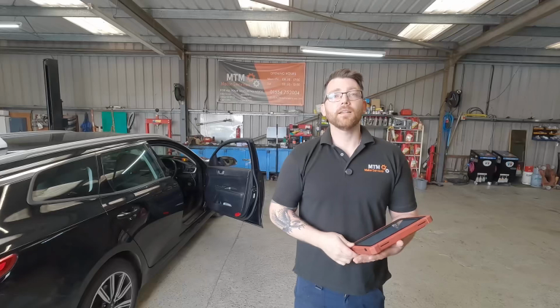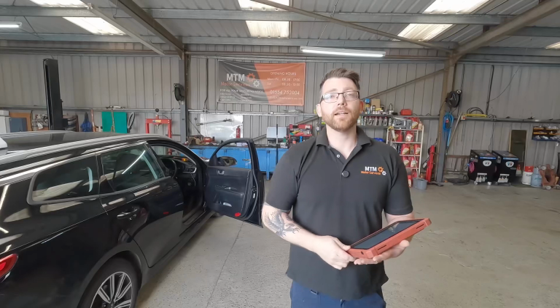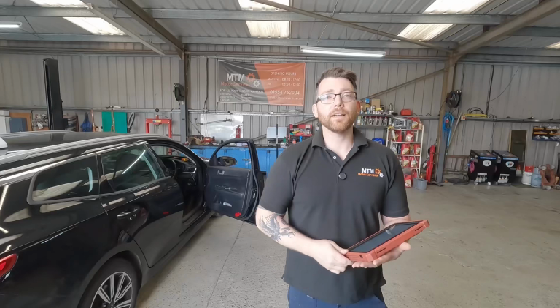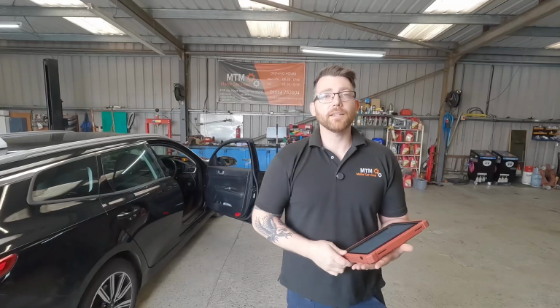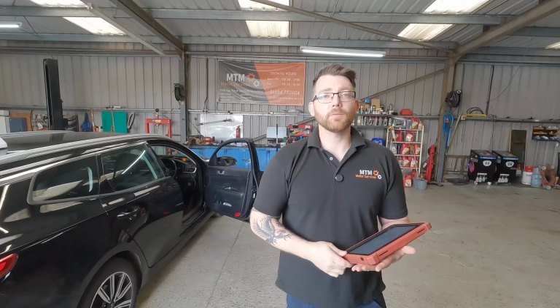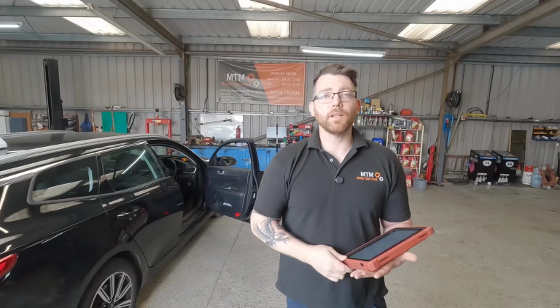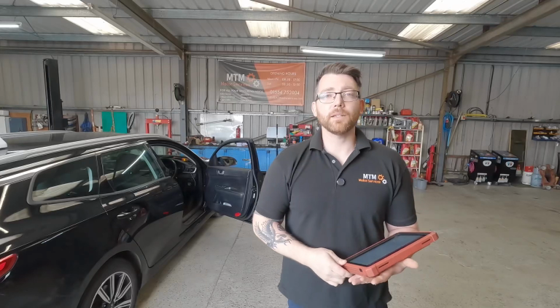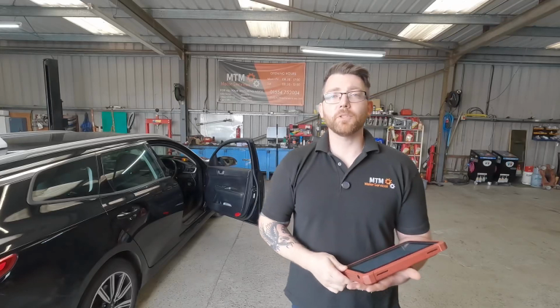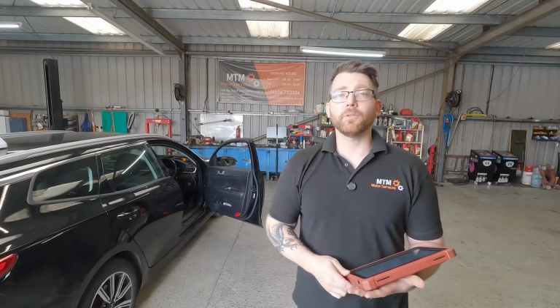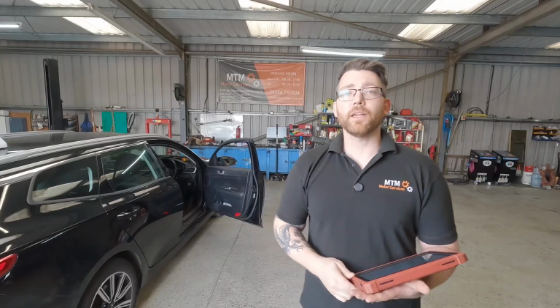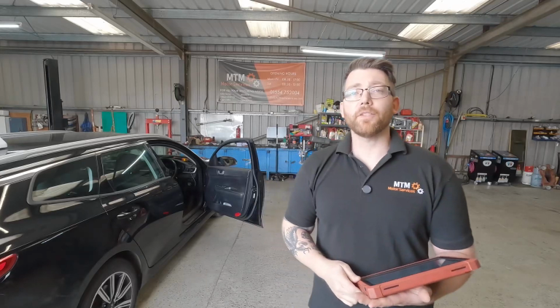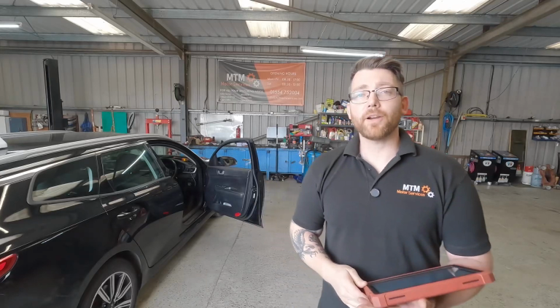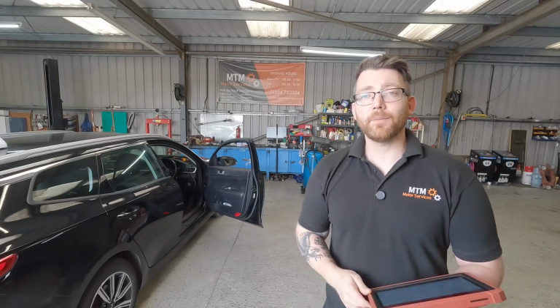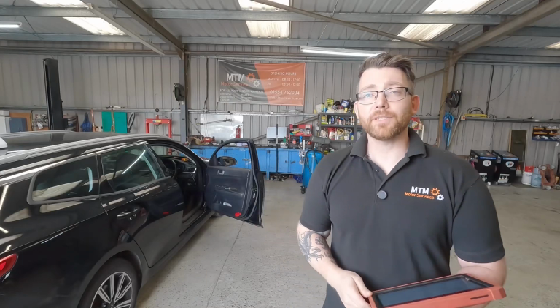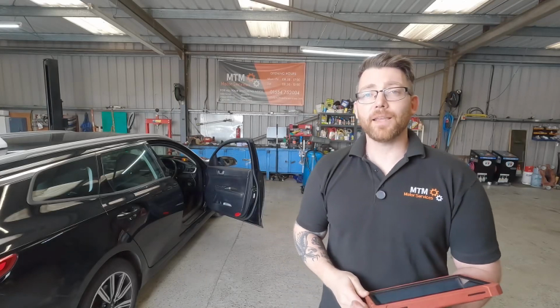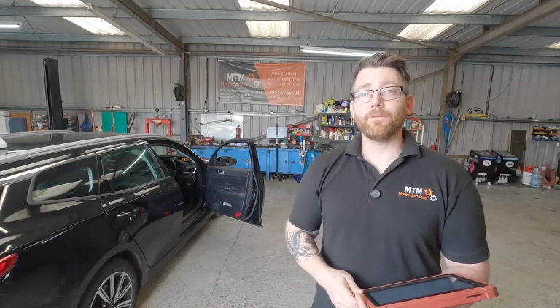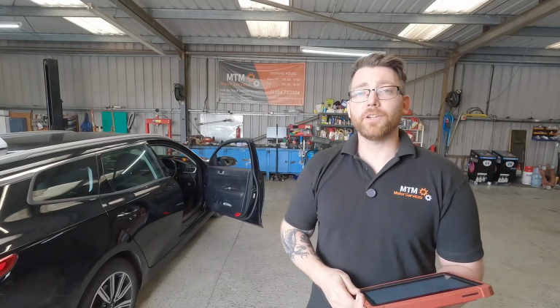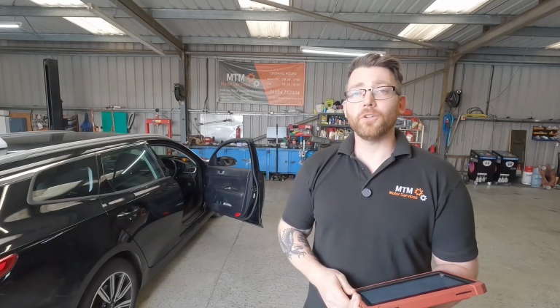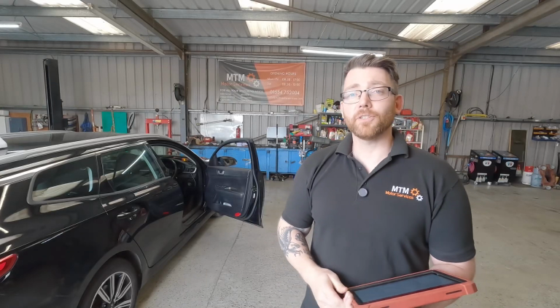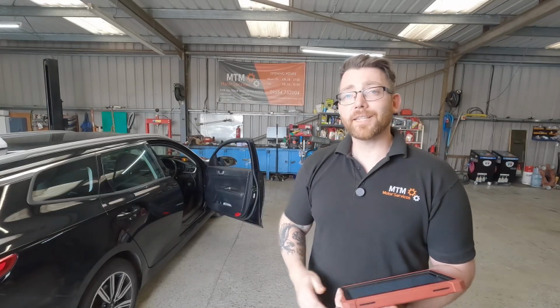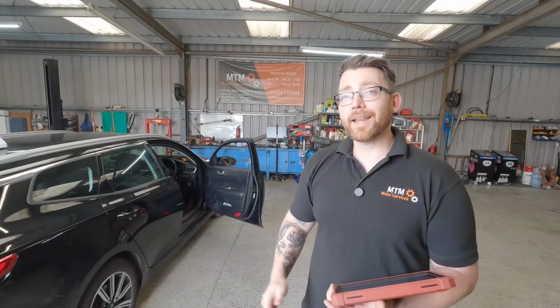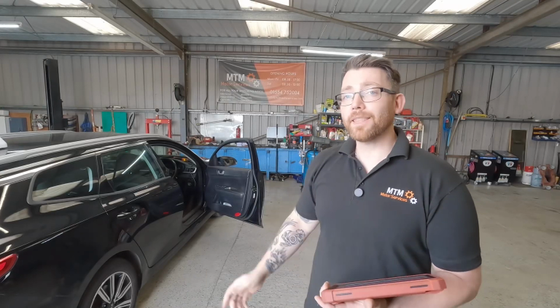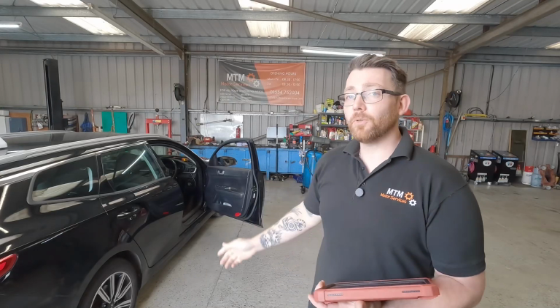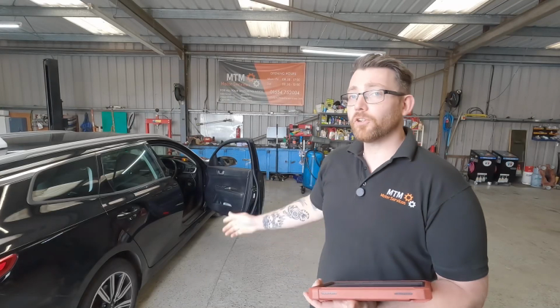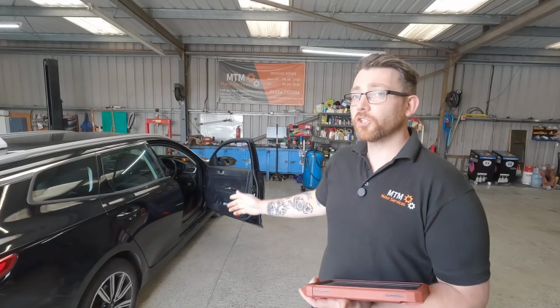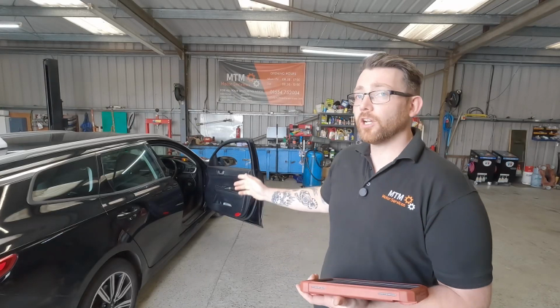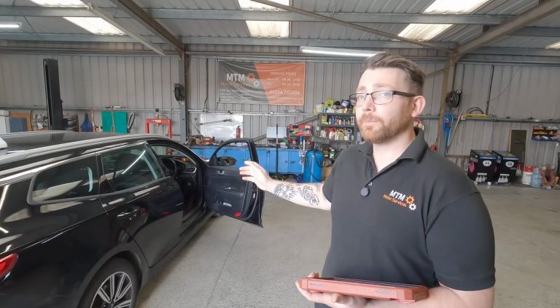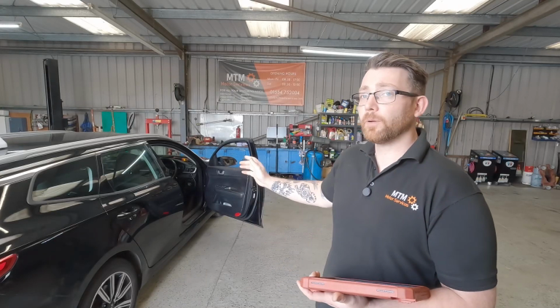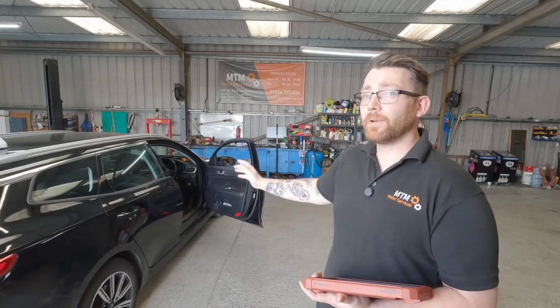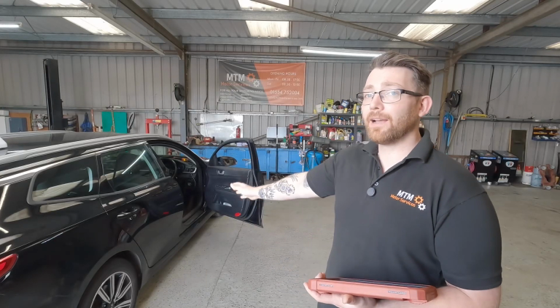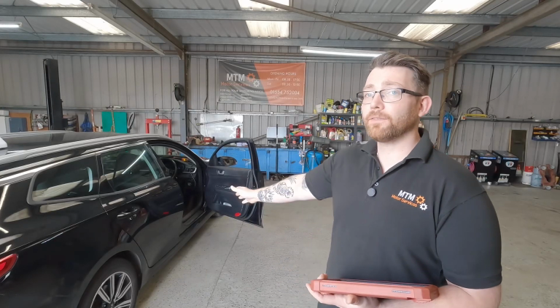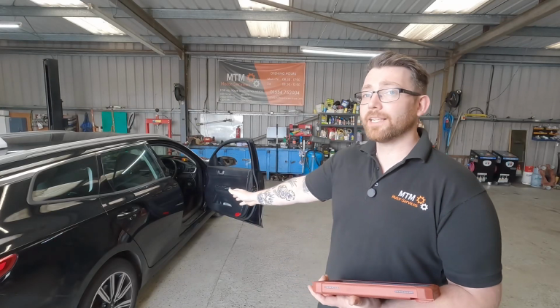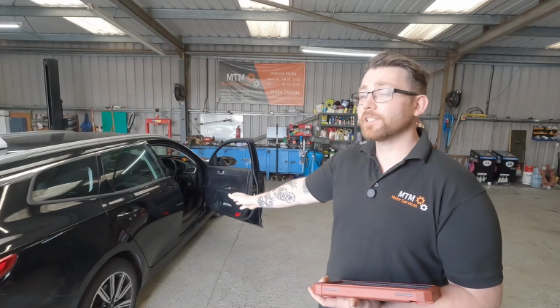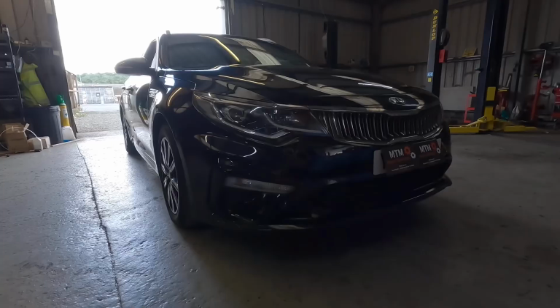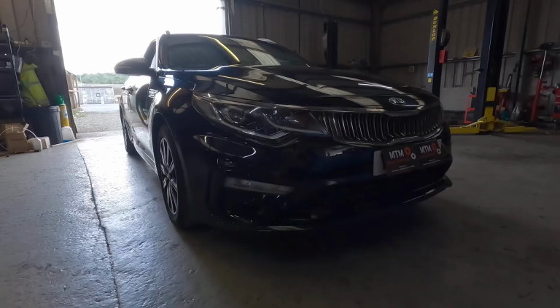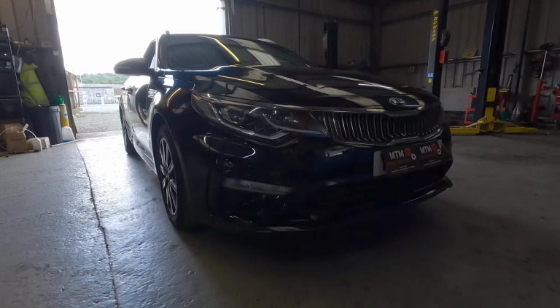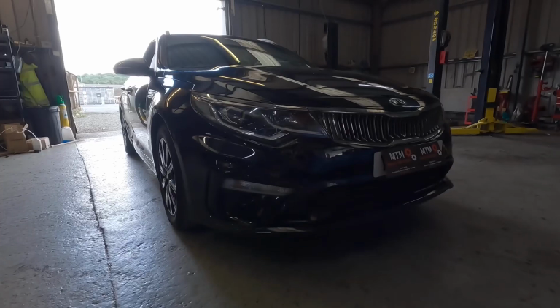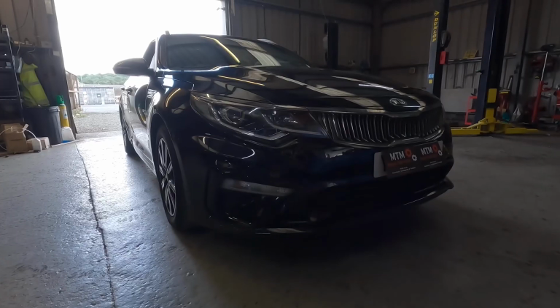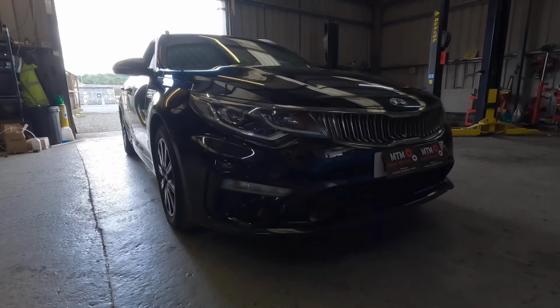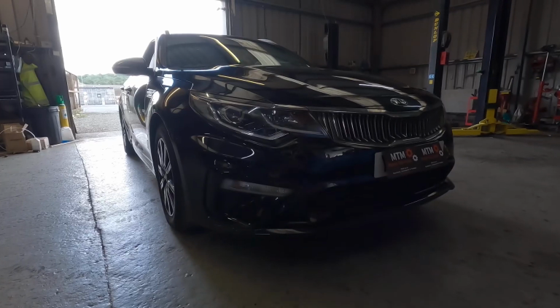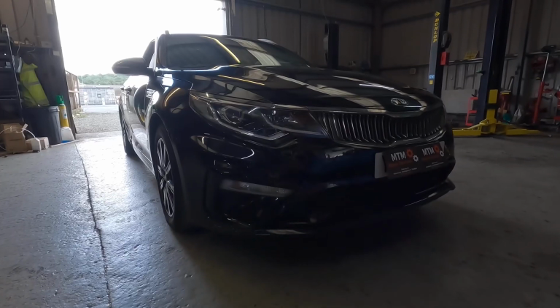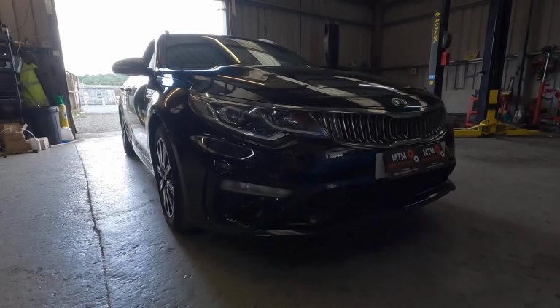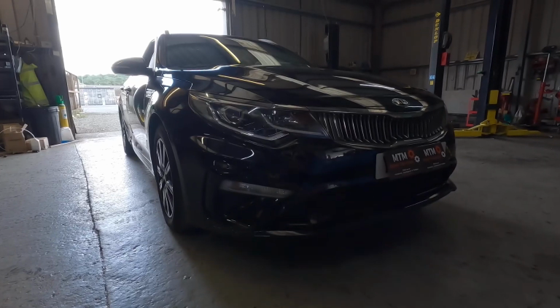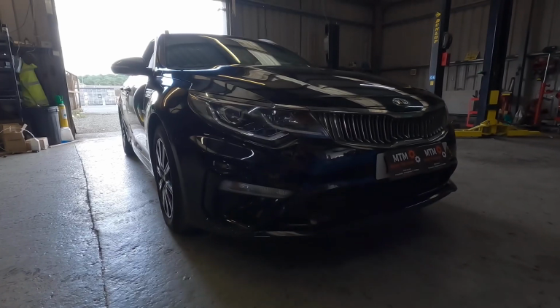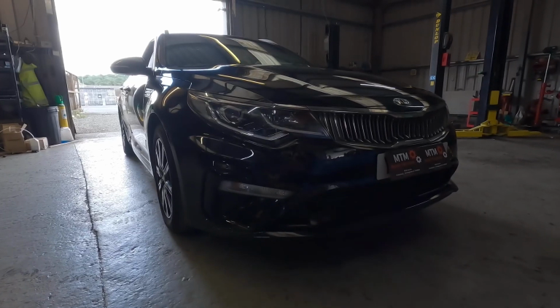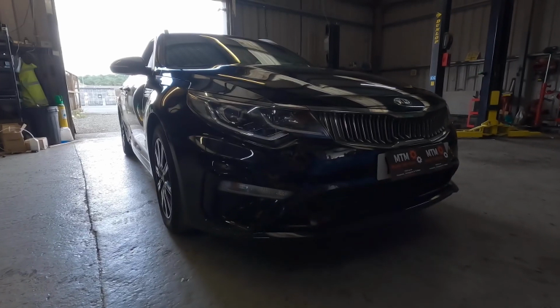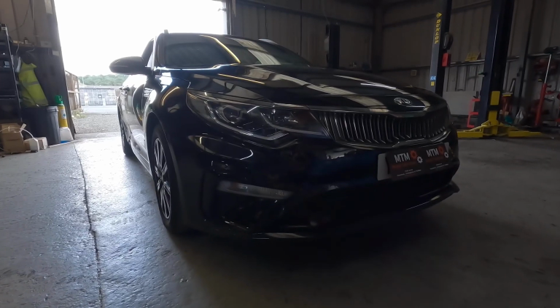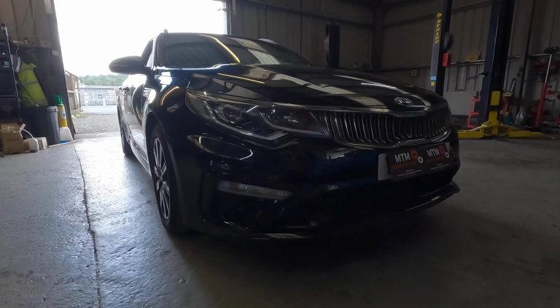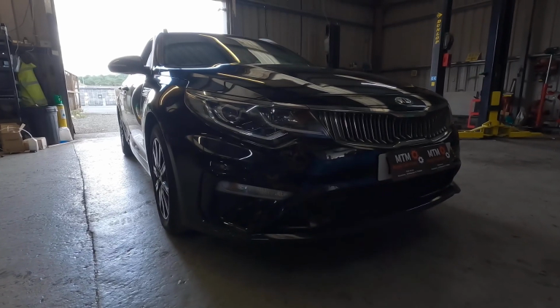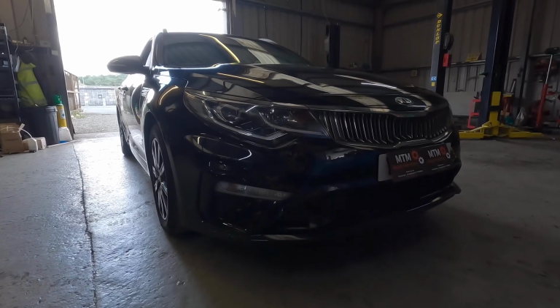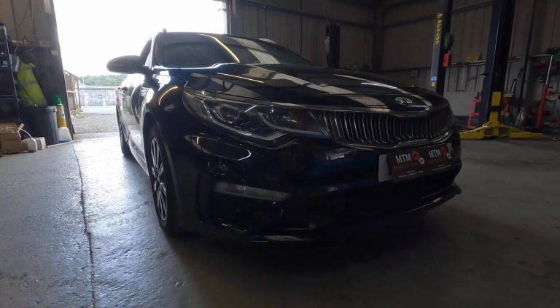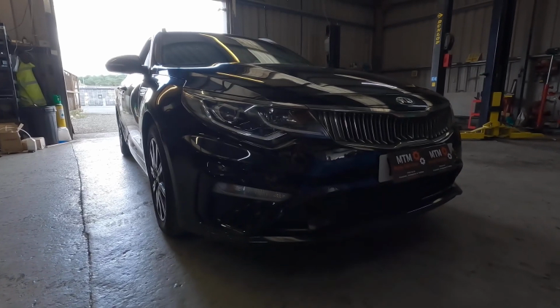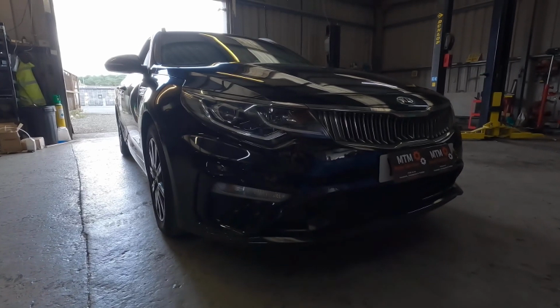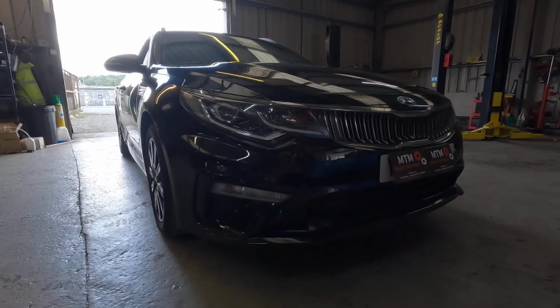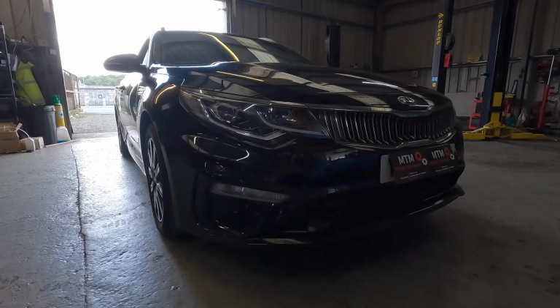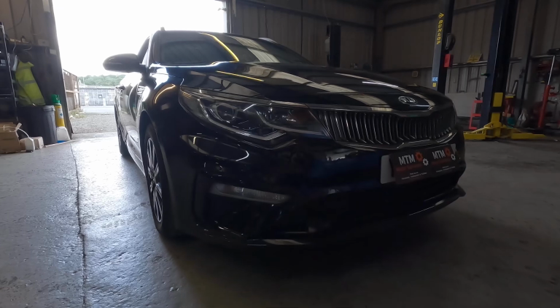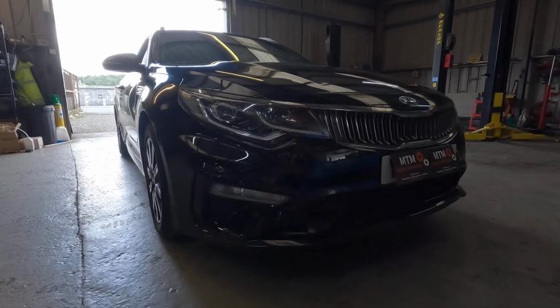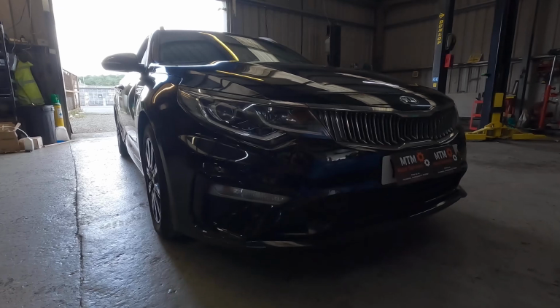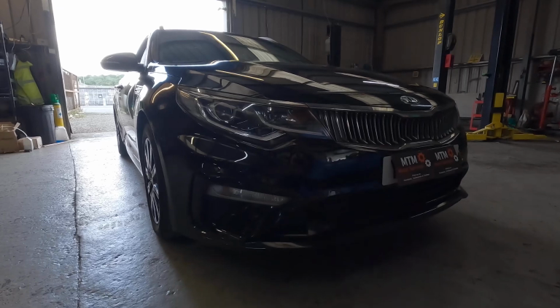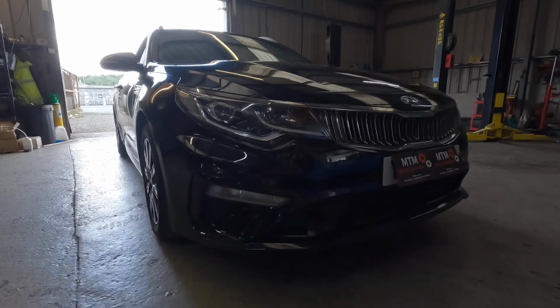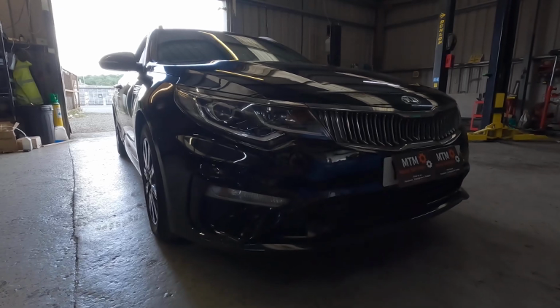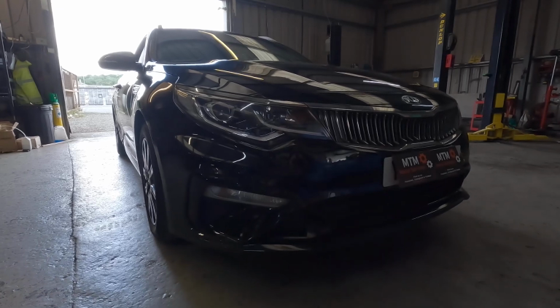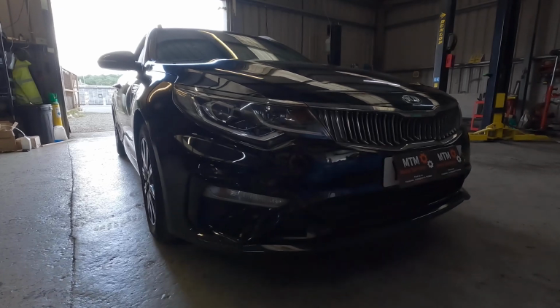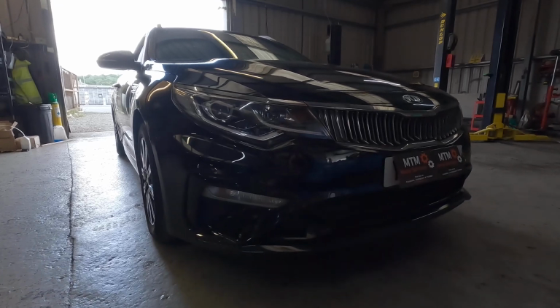Hi guys, welcome to another MTM video. Today in the workshop we have this 2019 1.6 diesel Kia Optima.